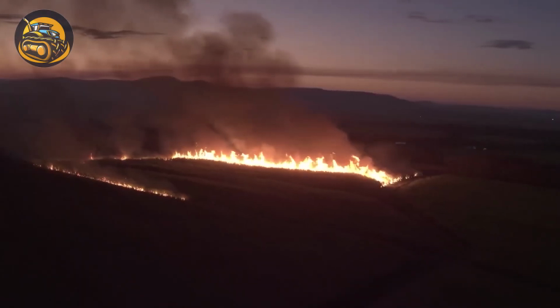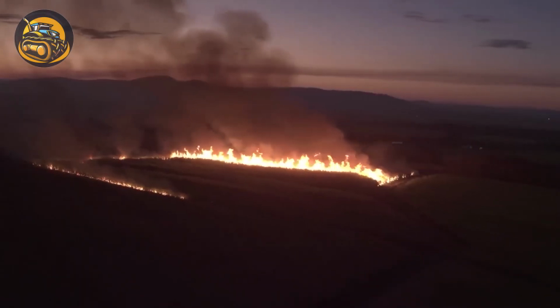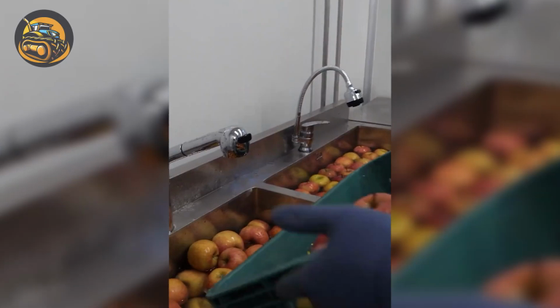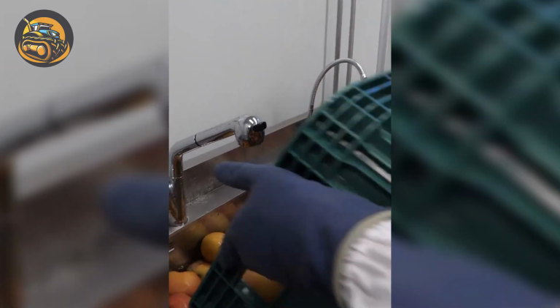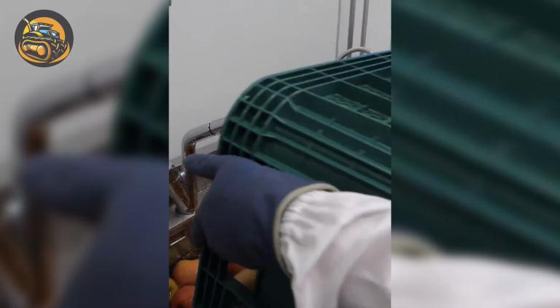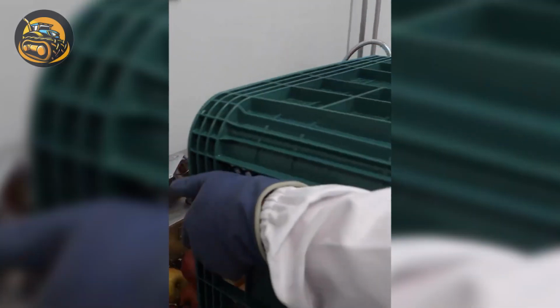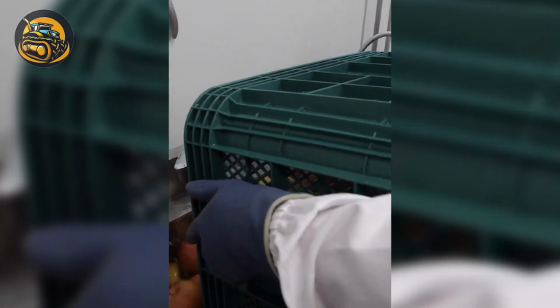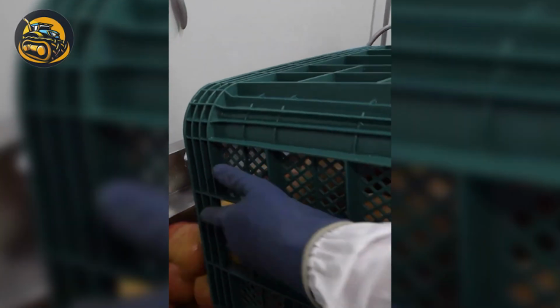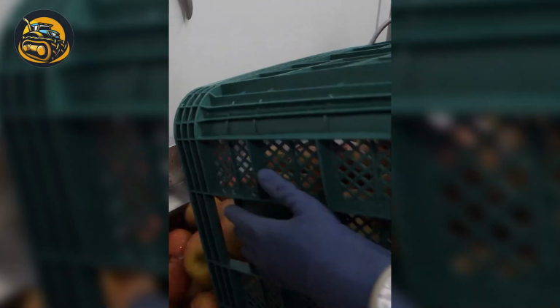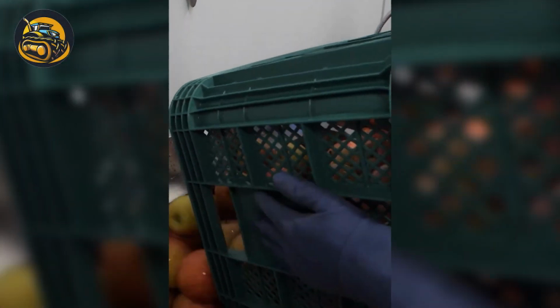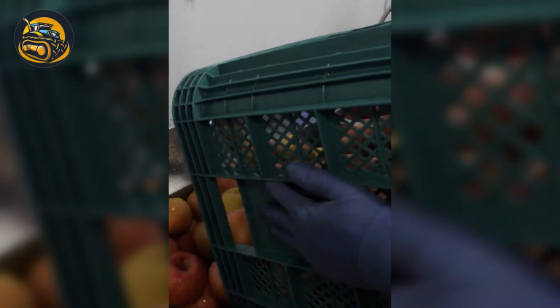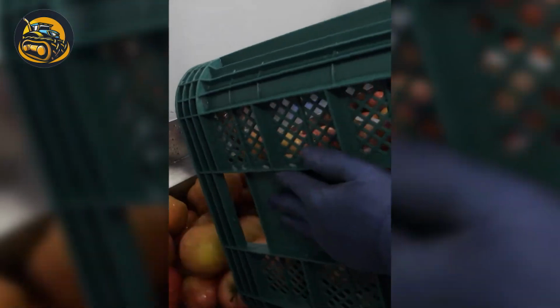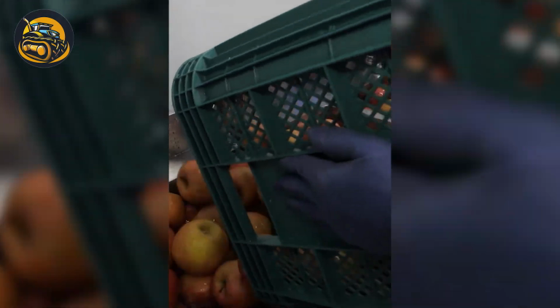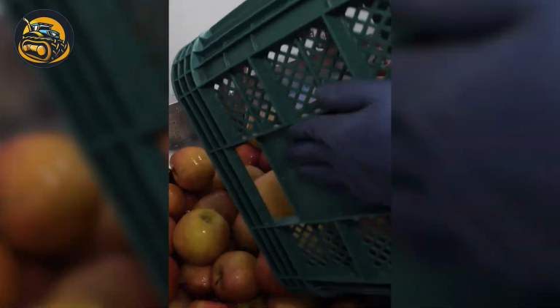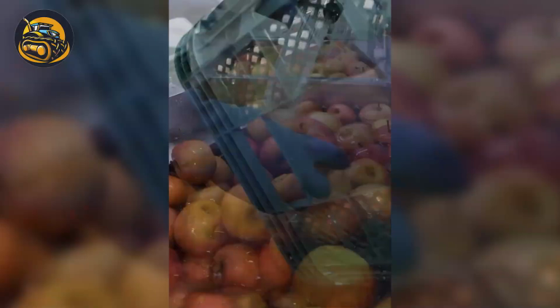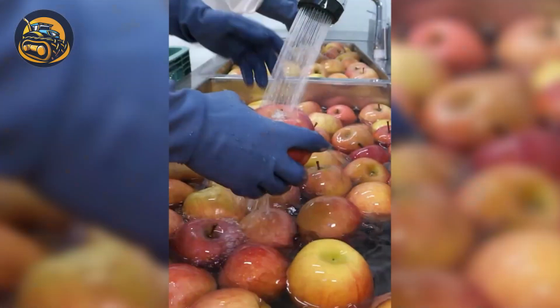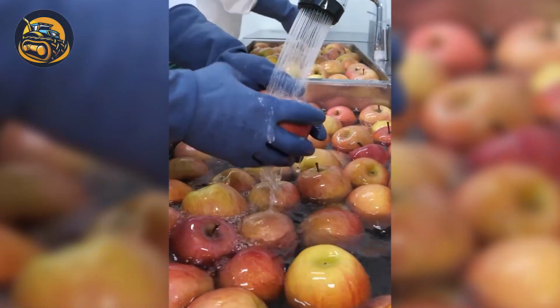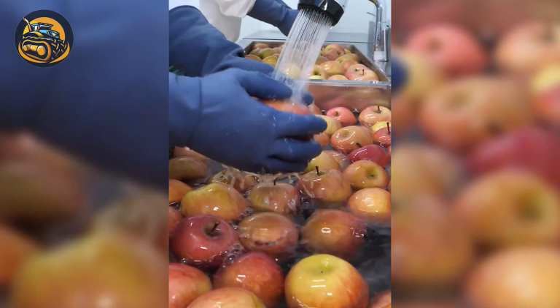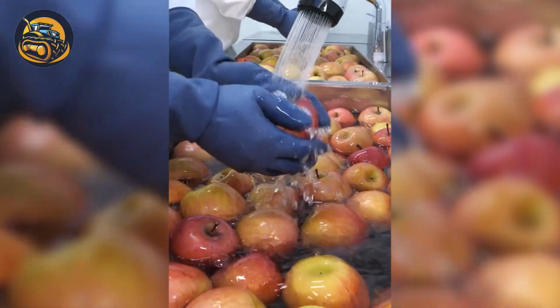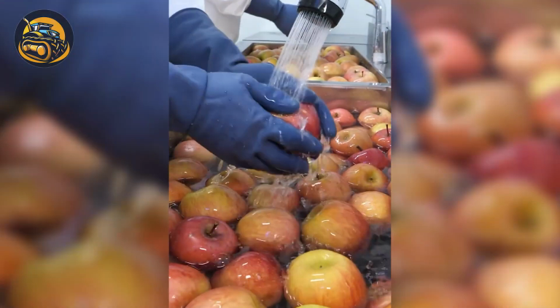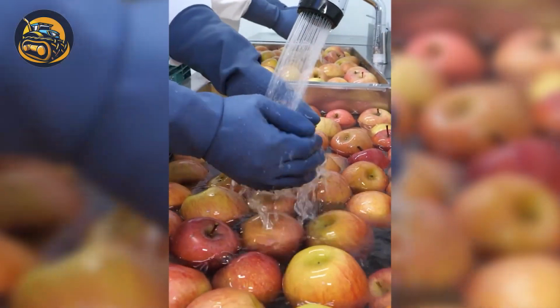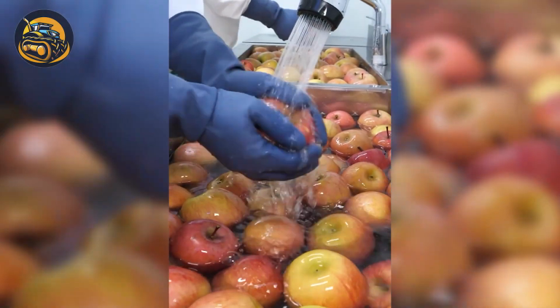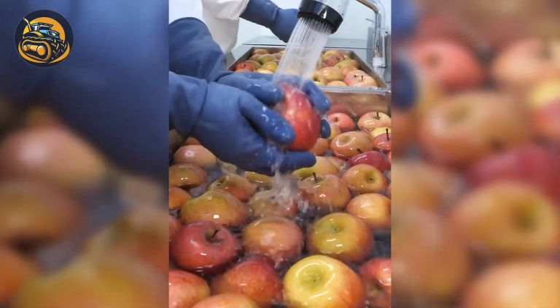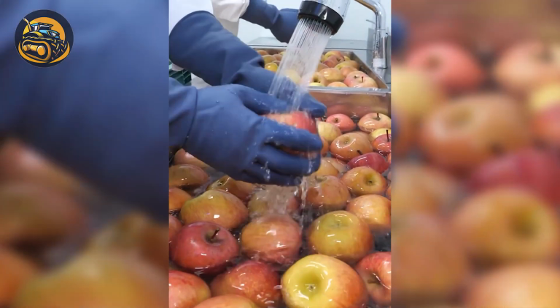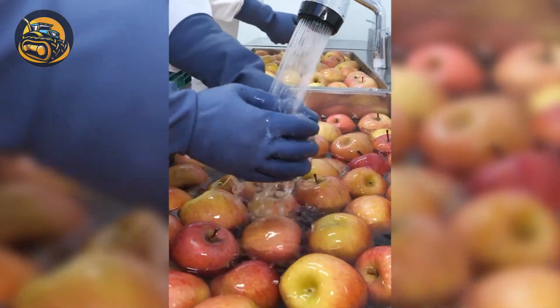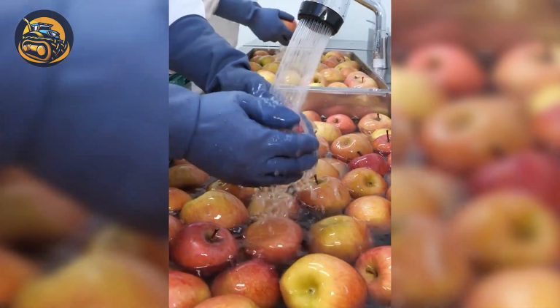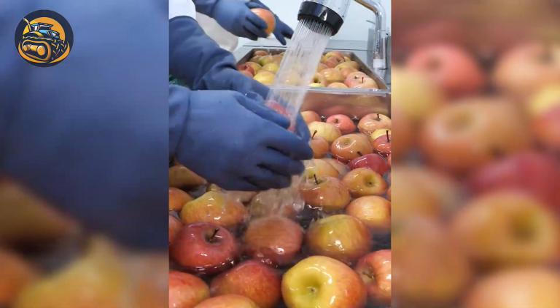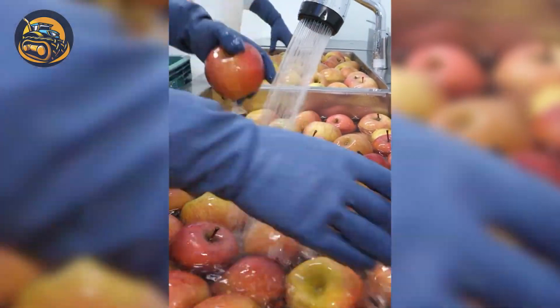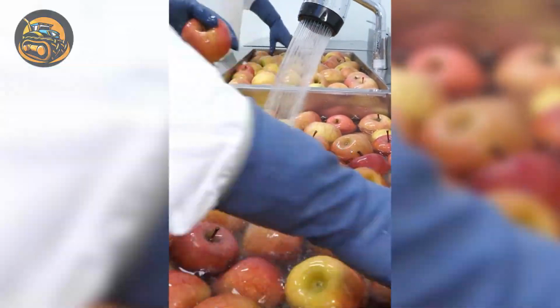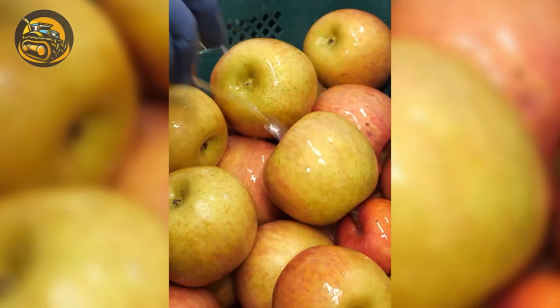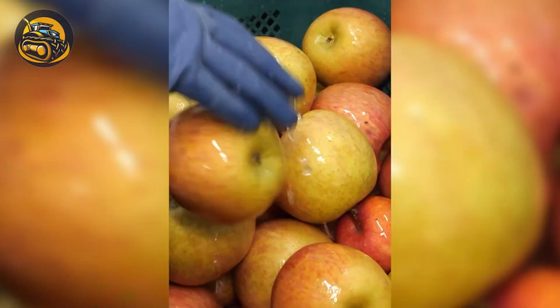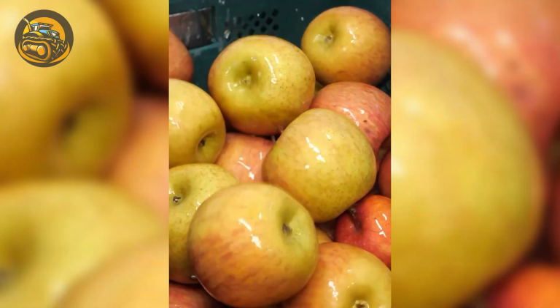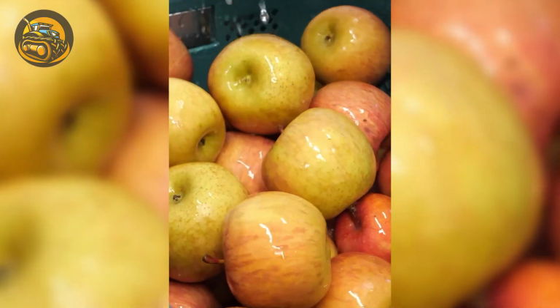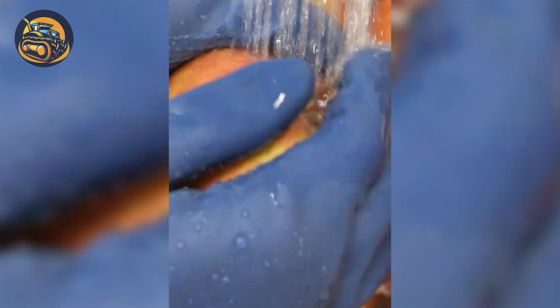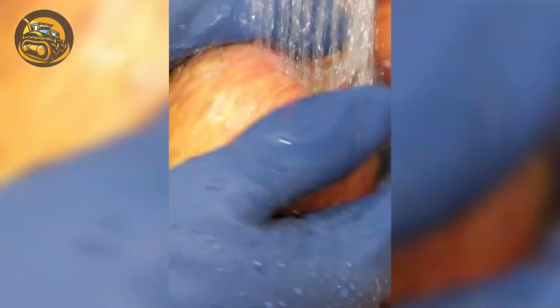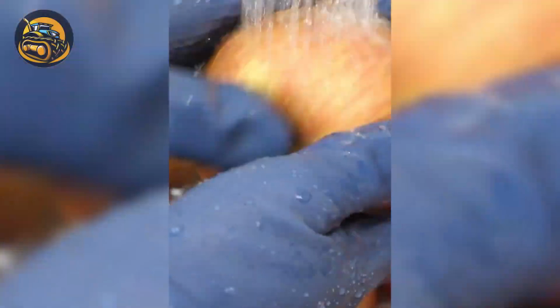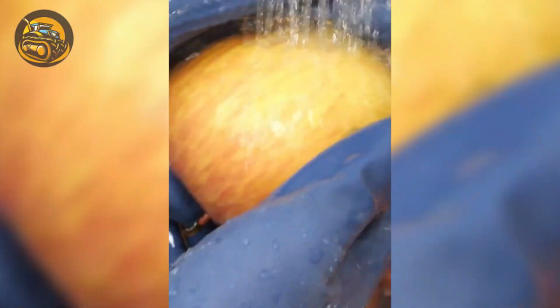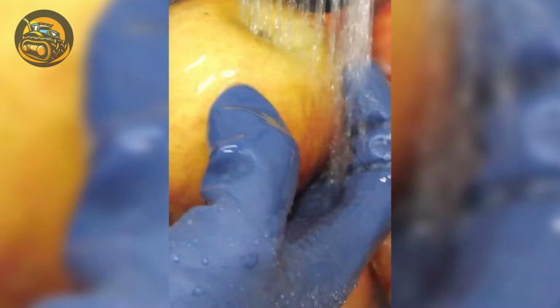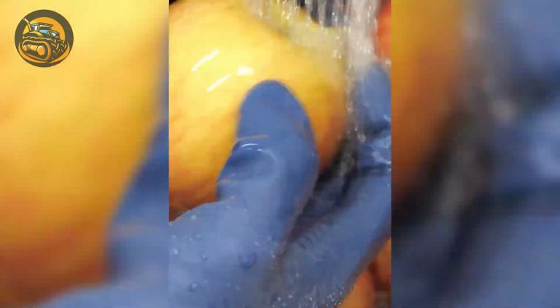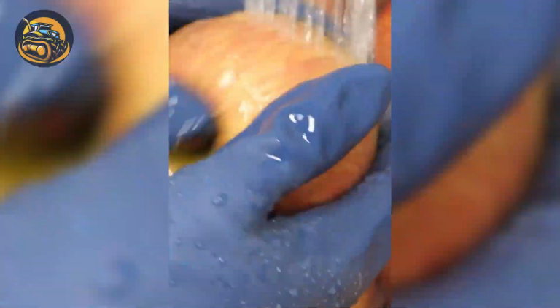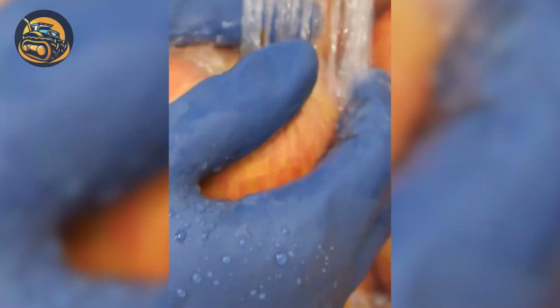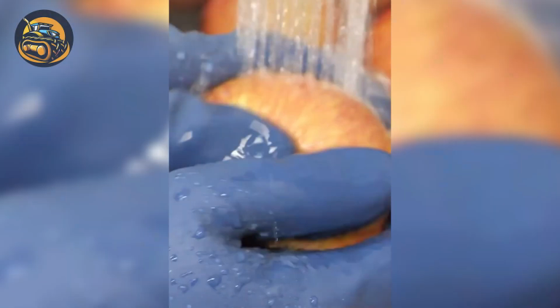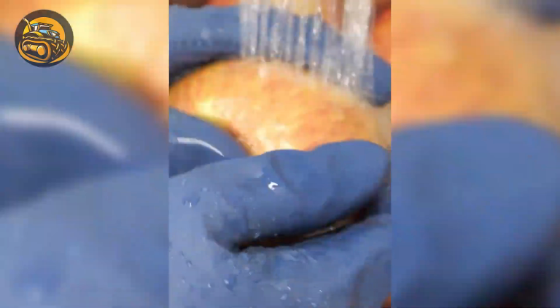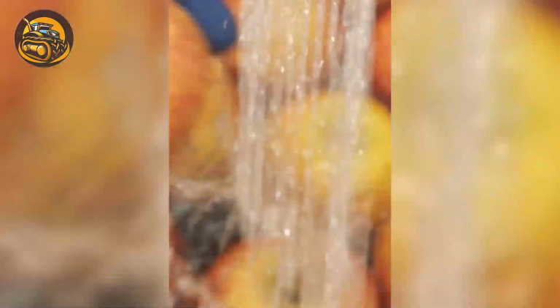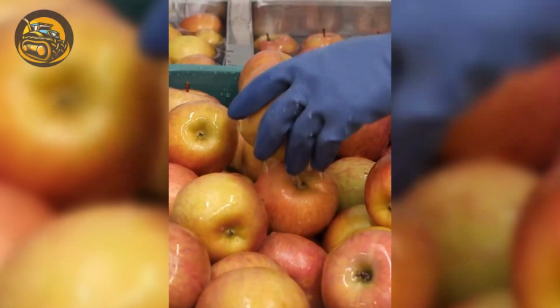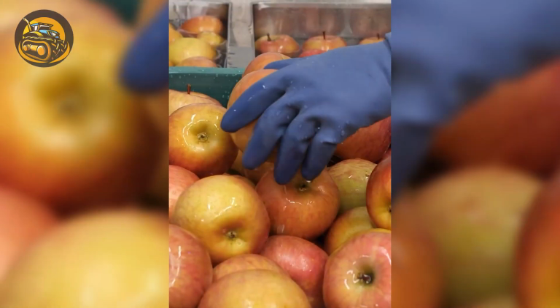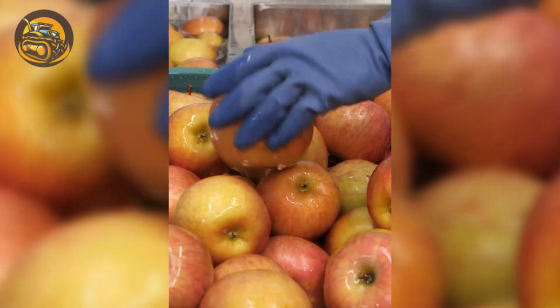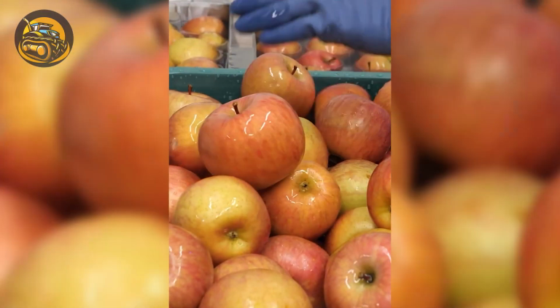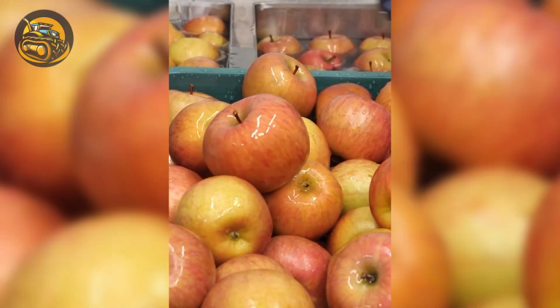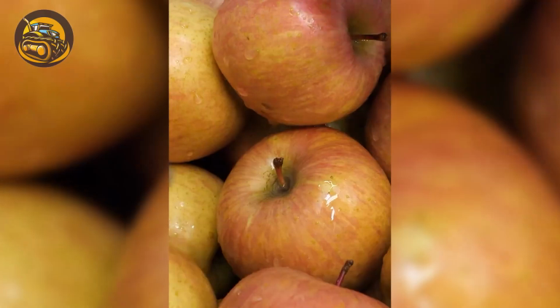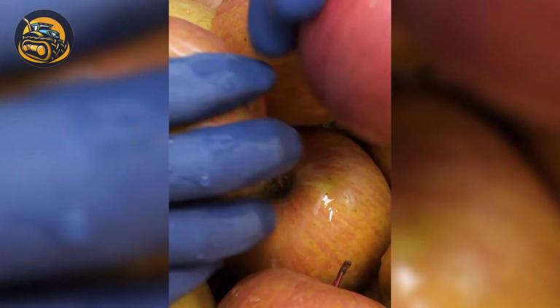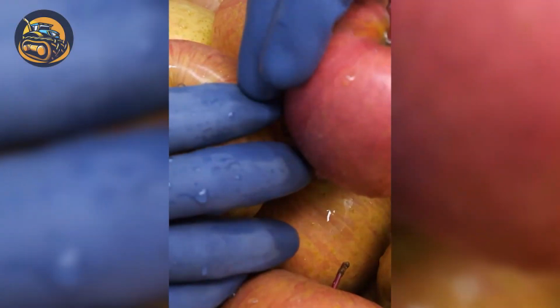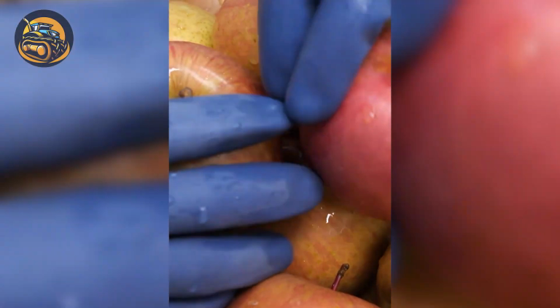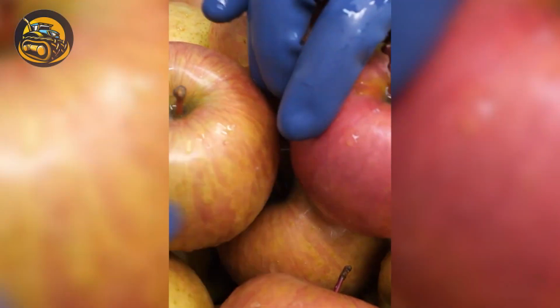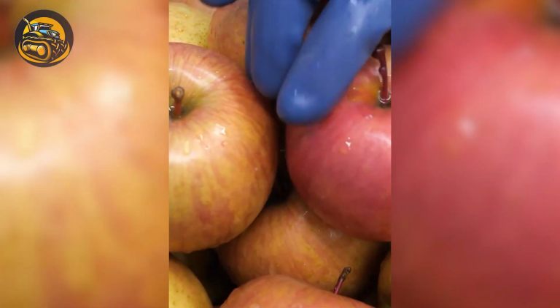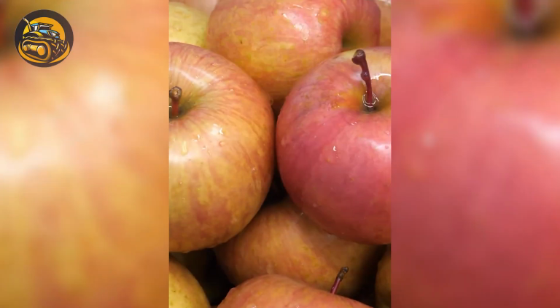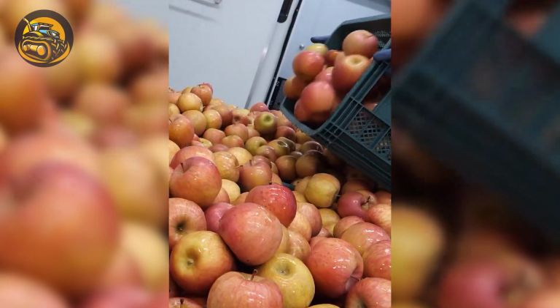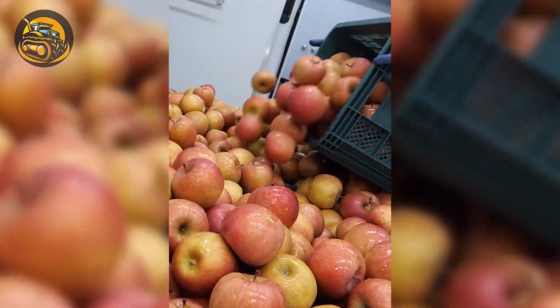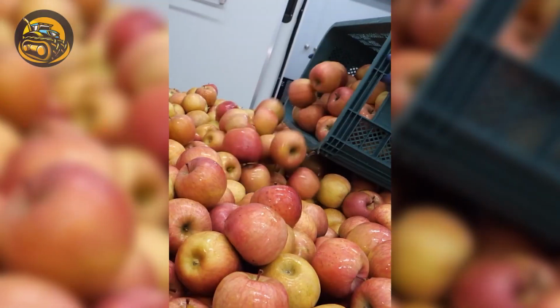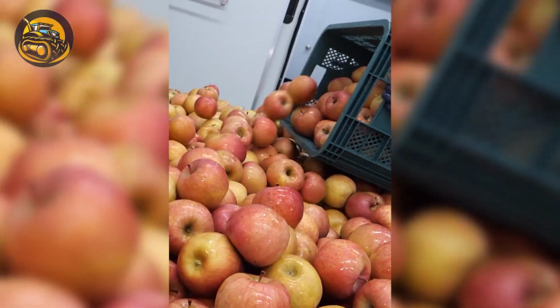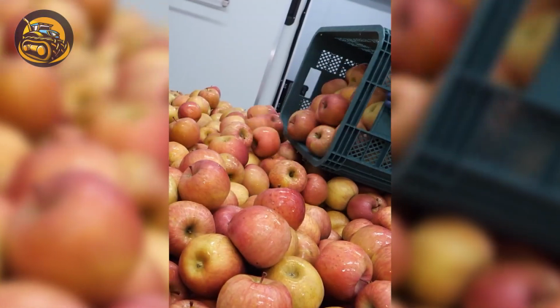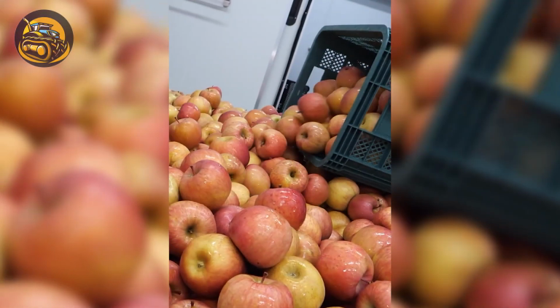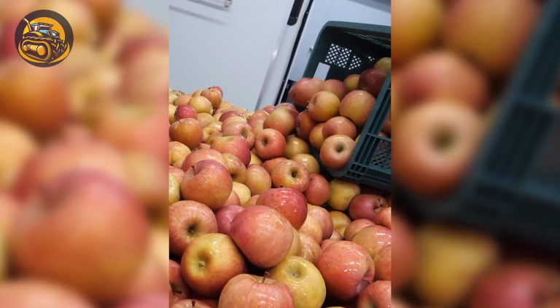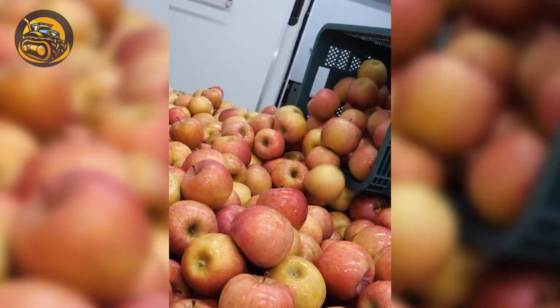Do you like apple juice? Here's how this refreshing drink is made, going through these steps.